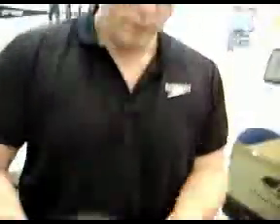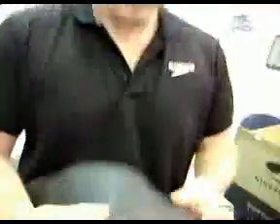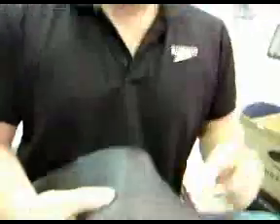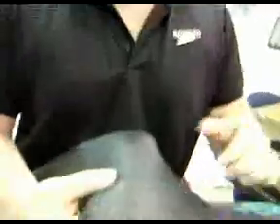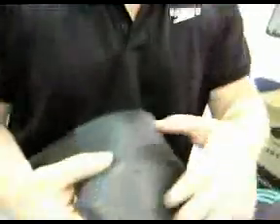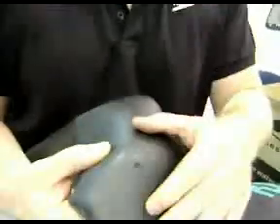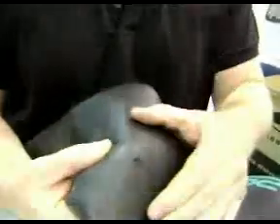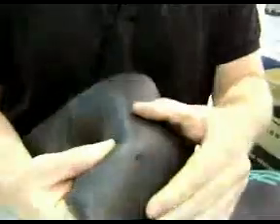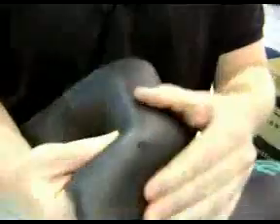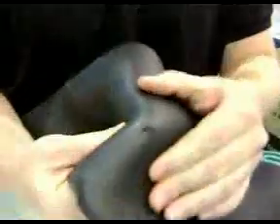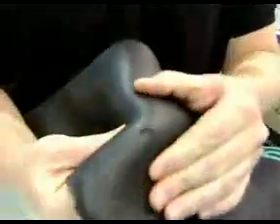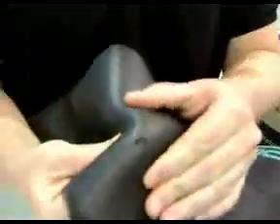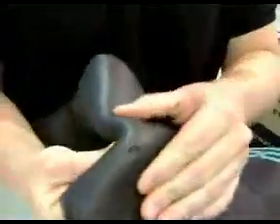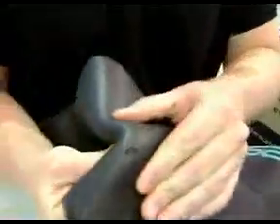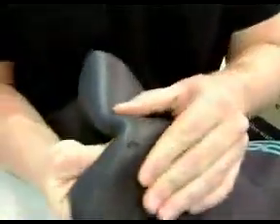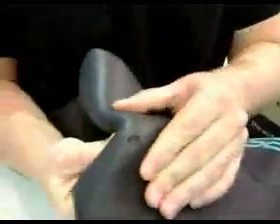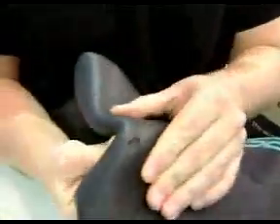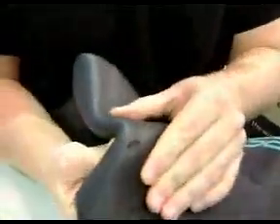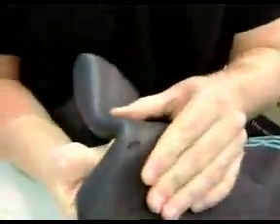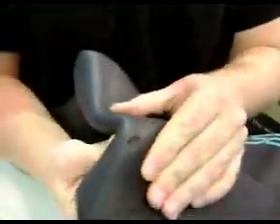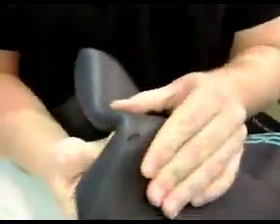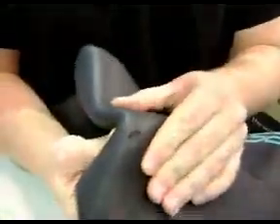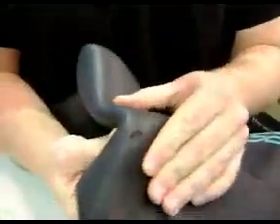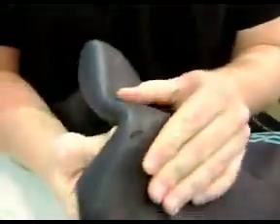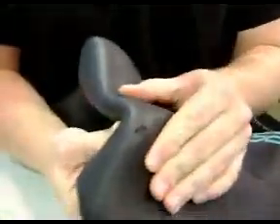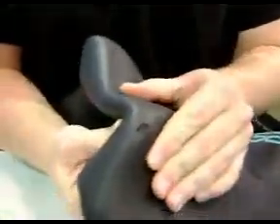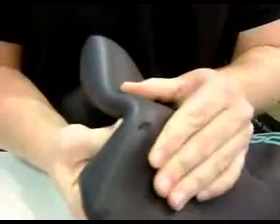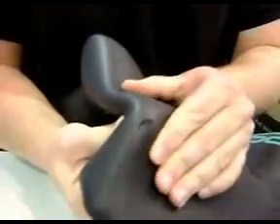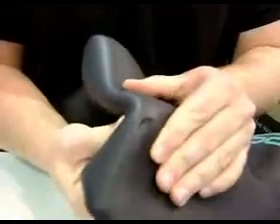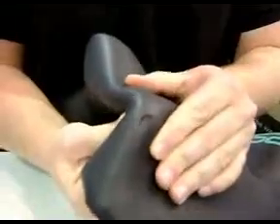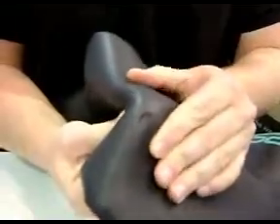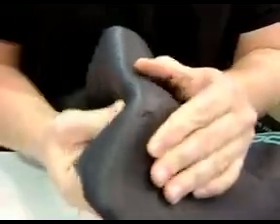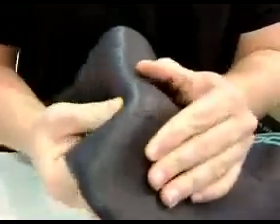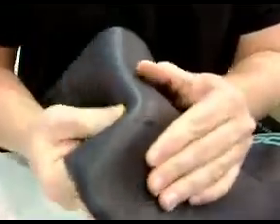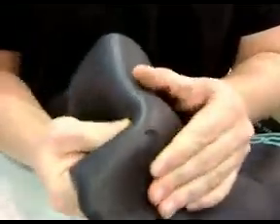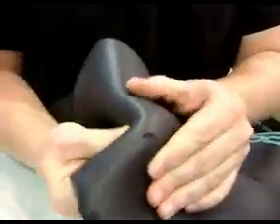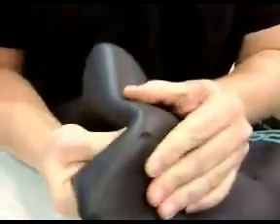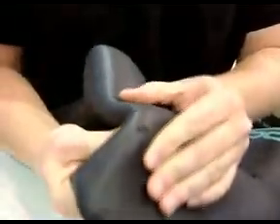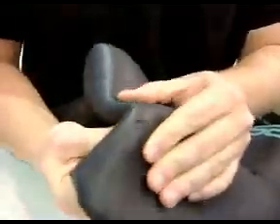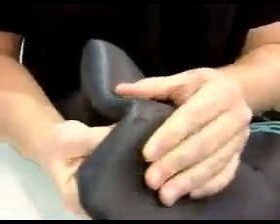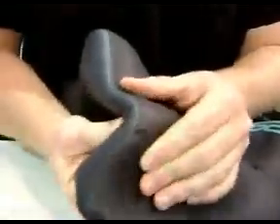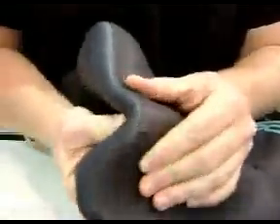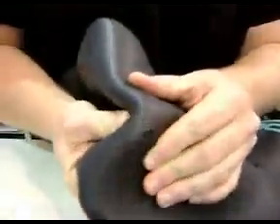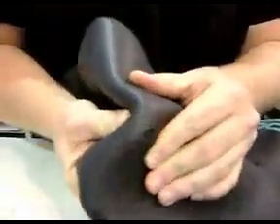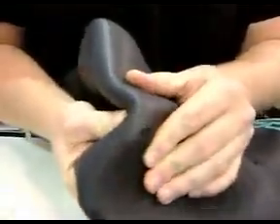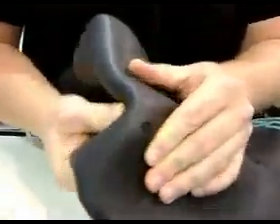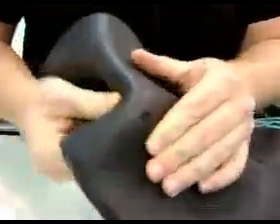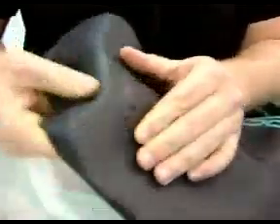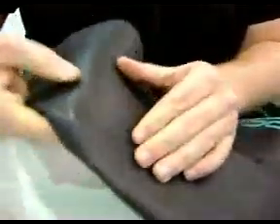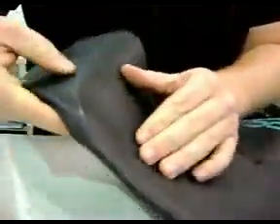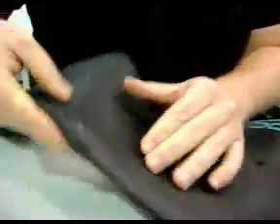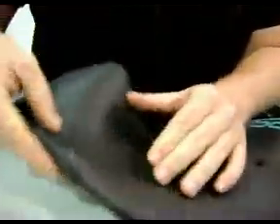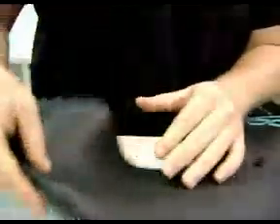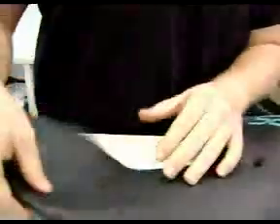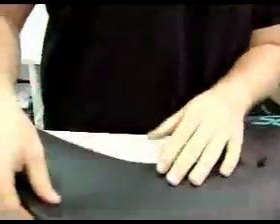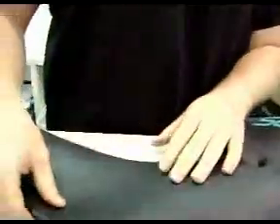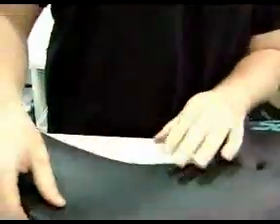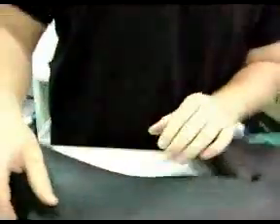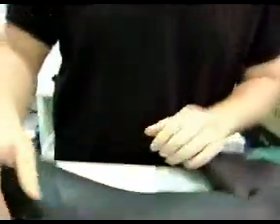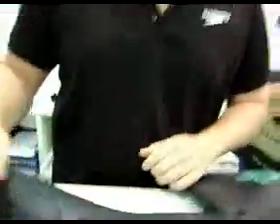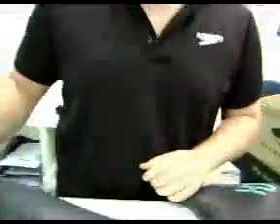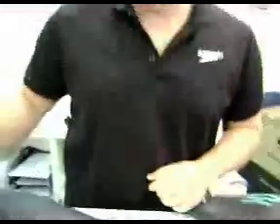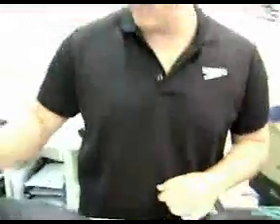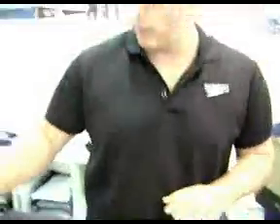This is the repair job. This is the nail neck, which happens all the time. So we're going to fix that up today with some wetsuit cement.